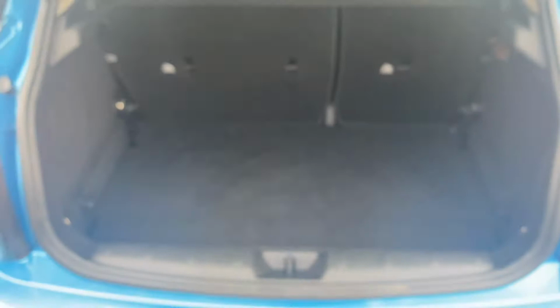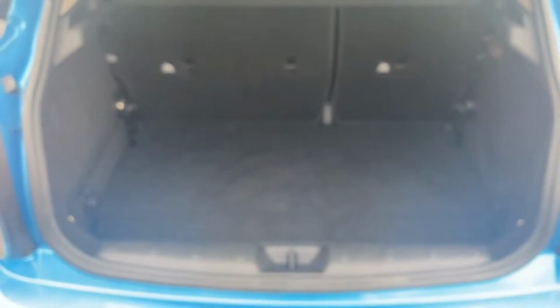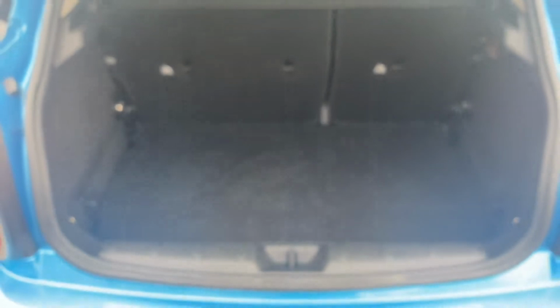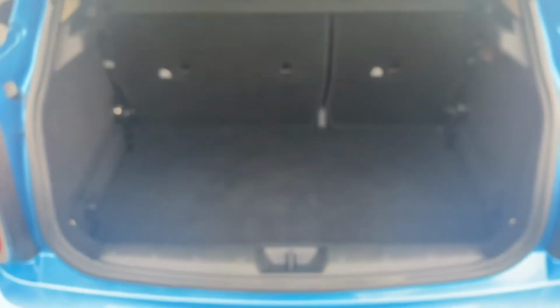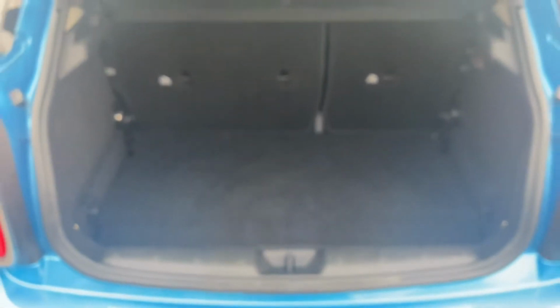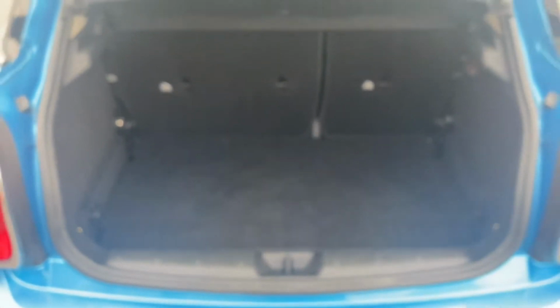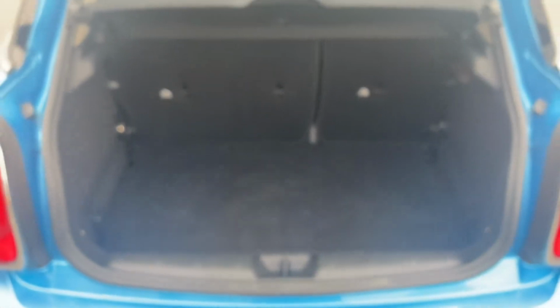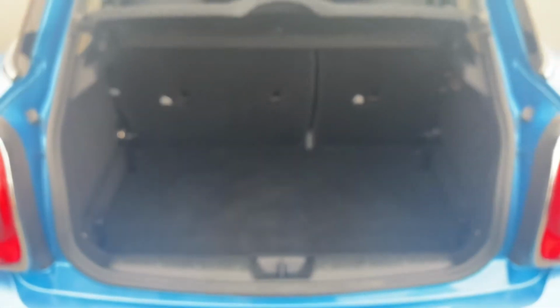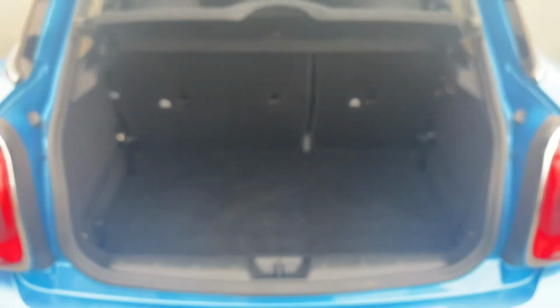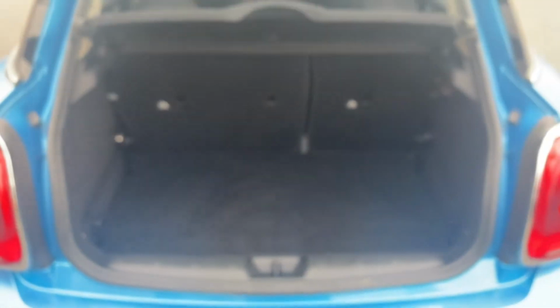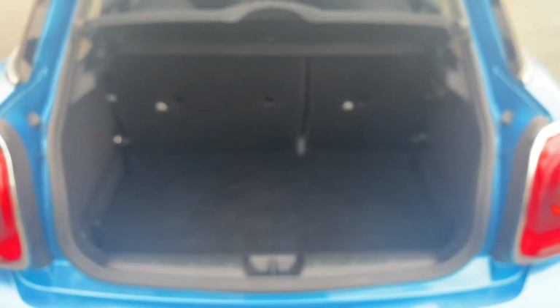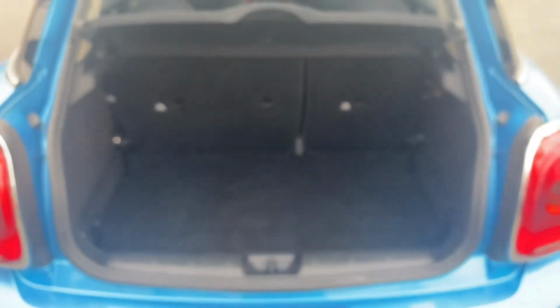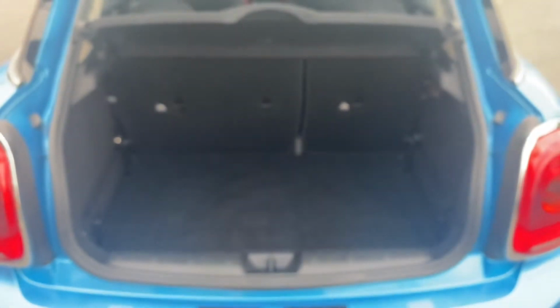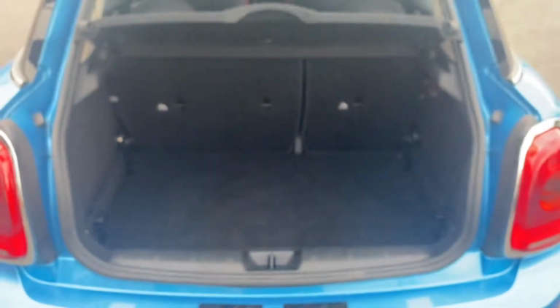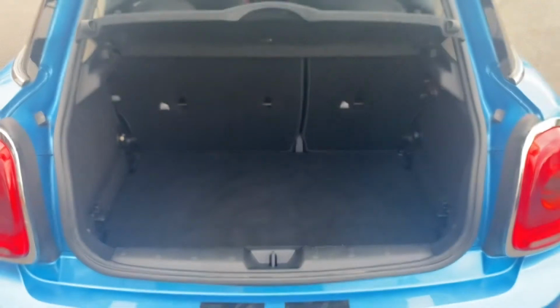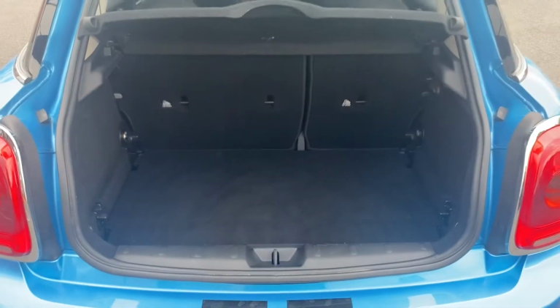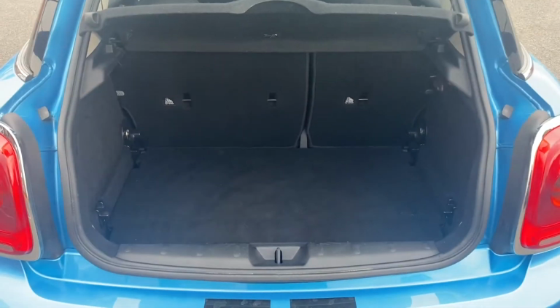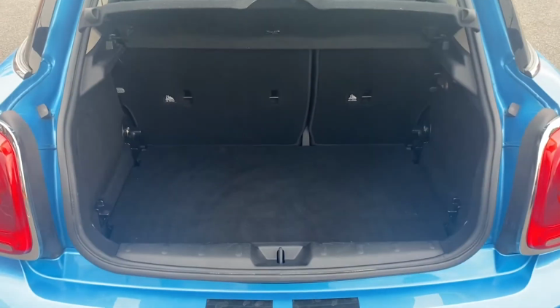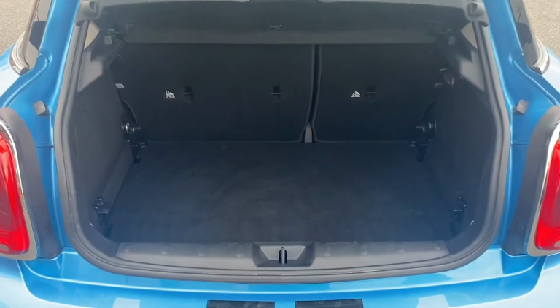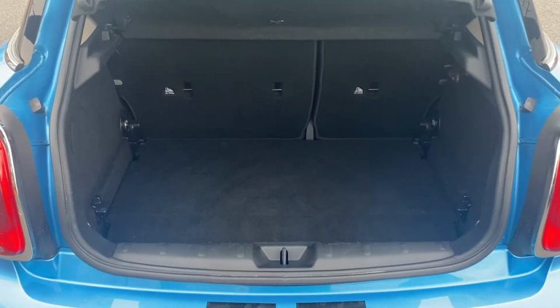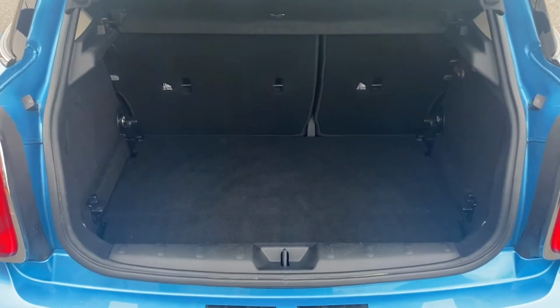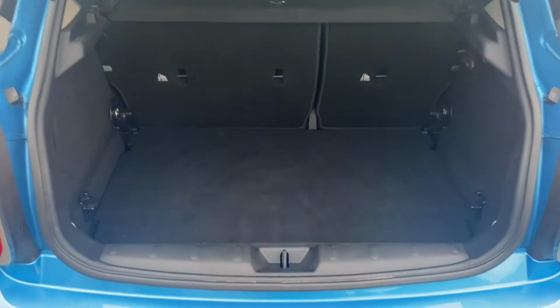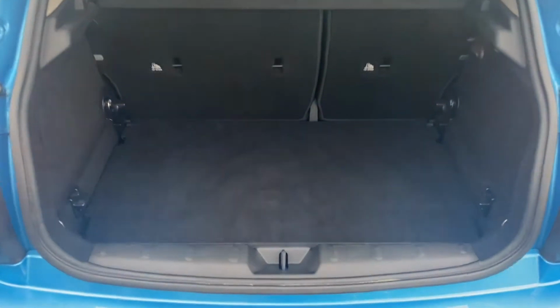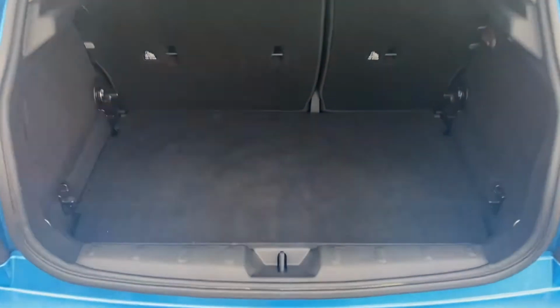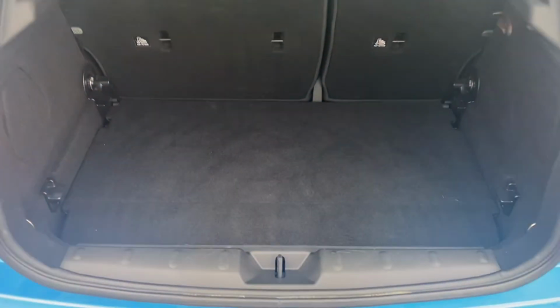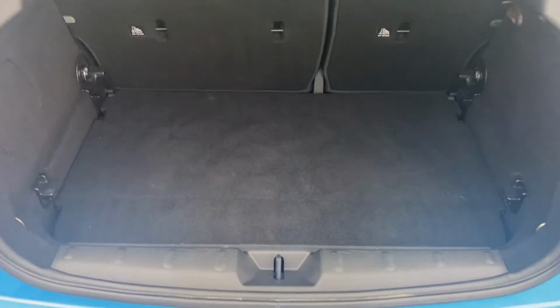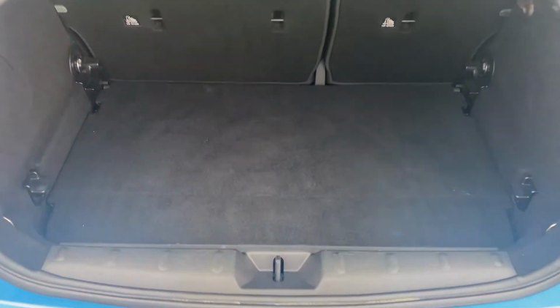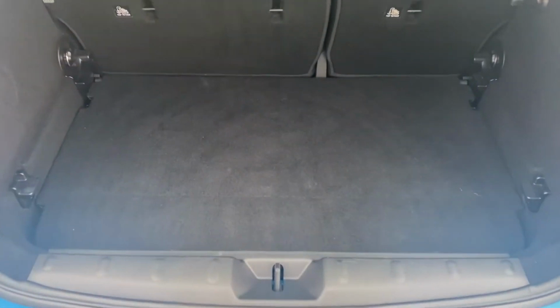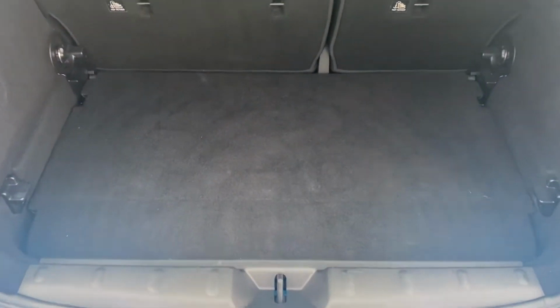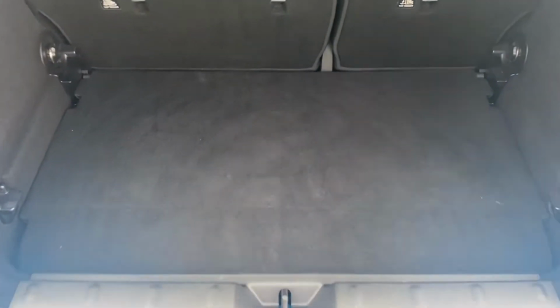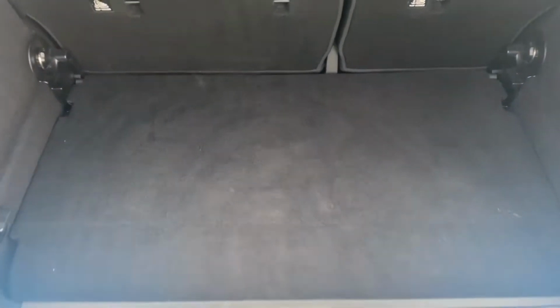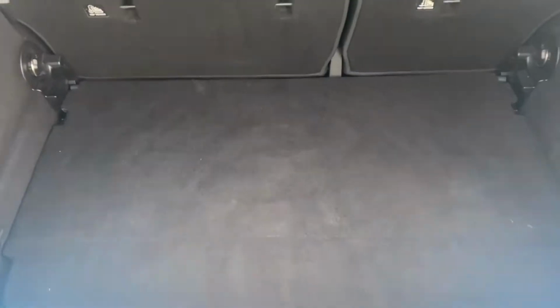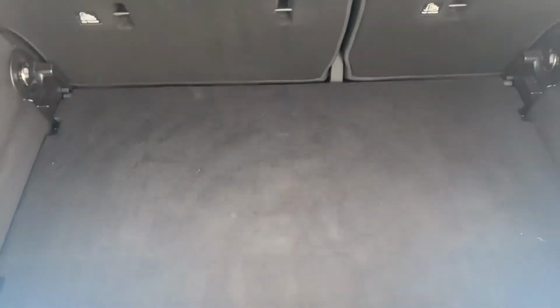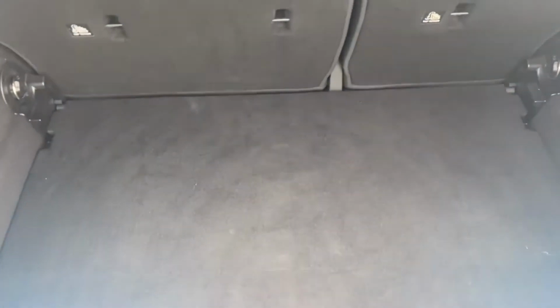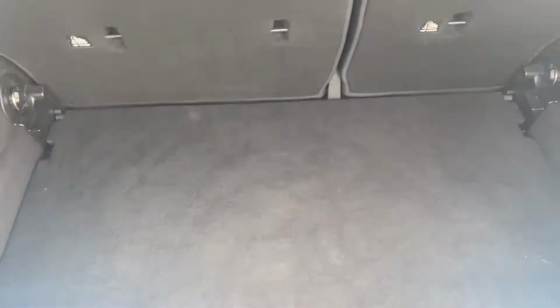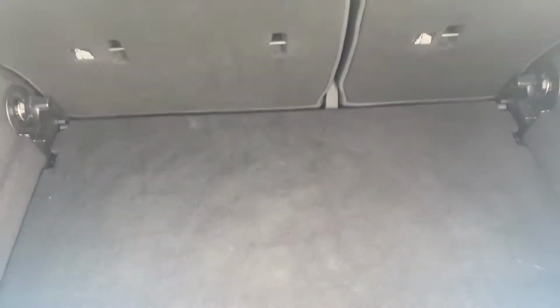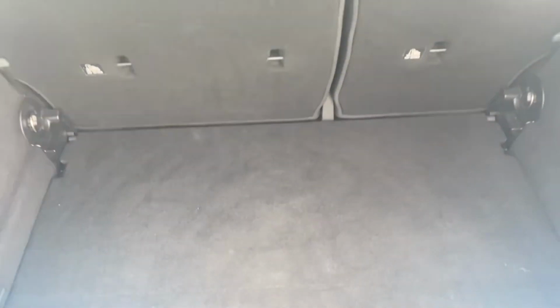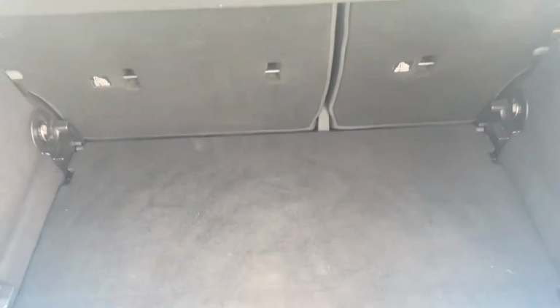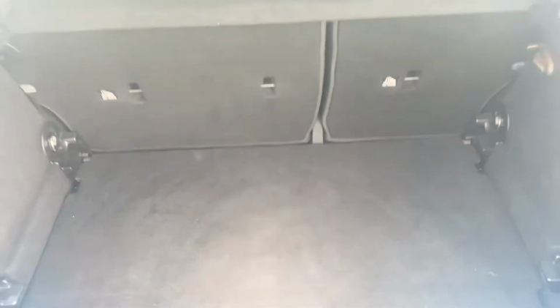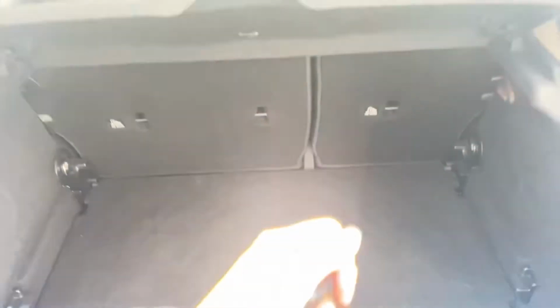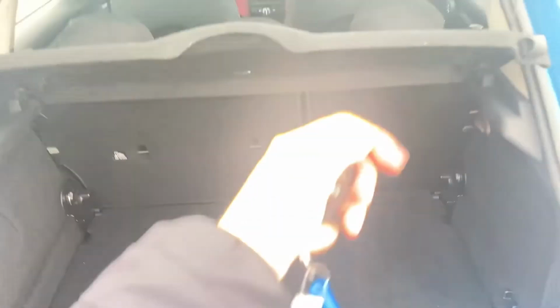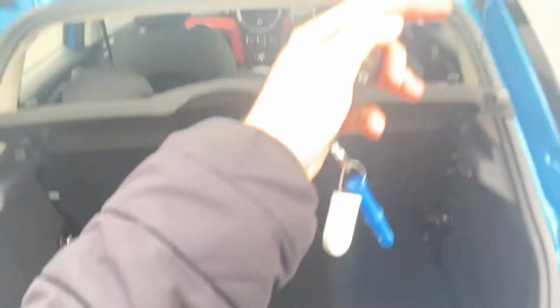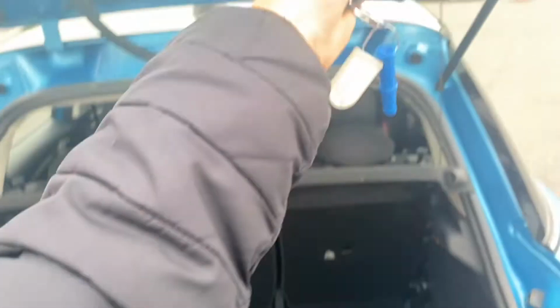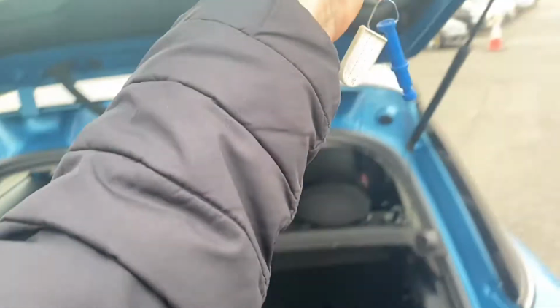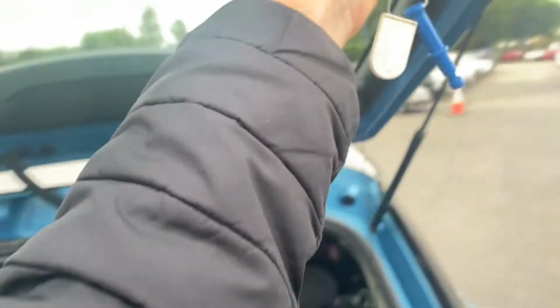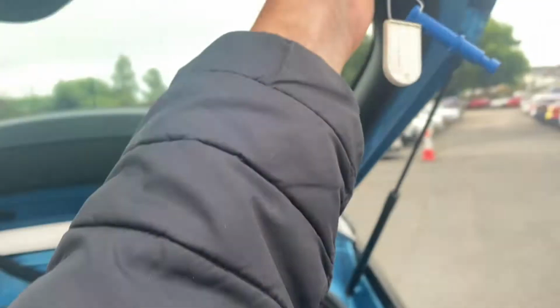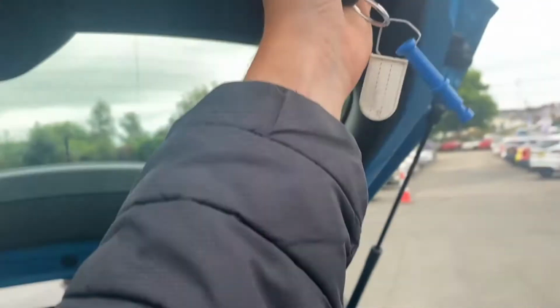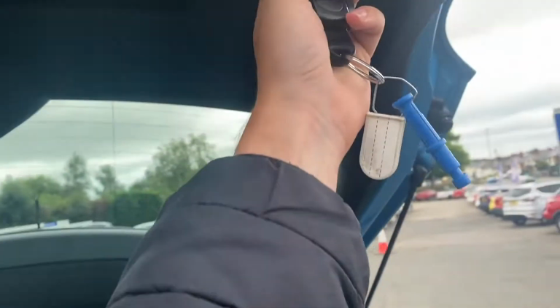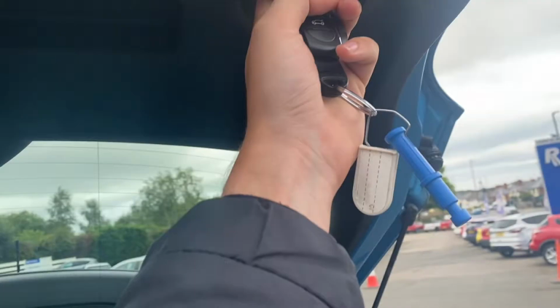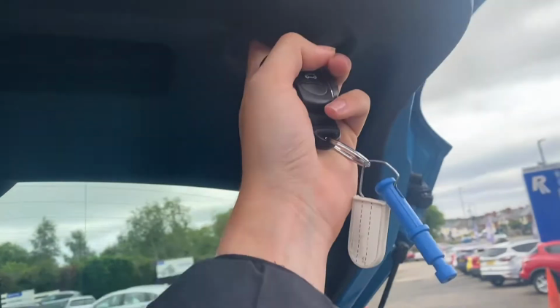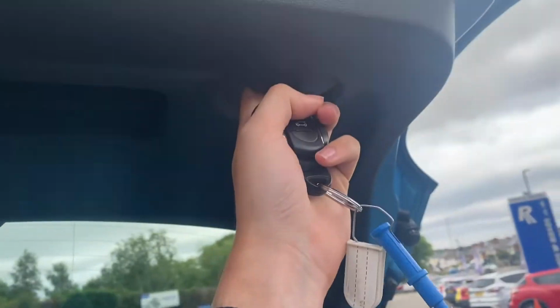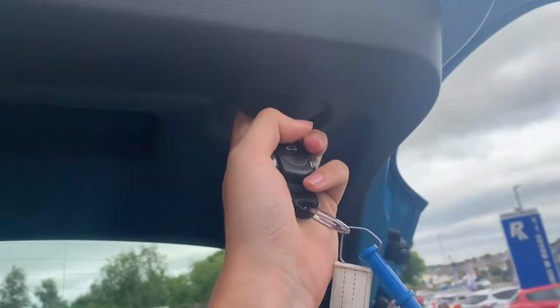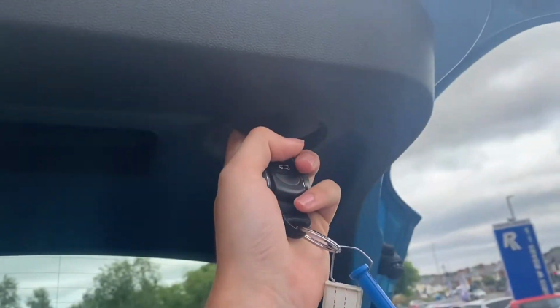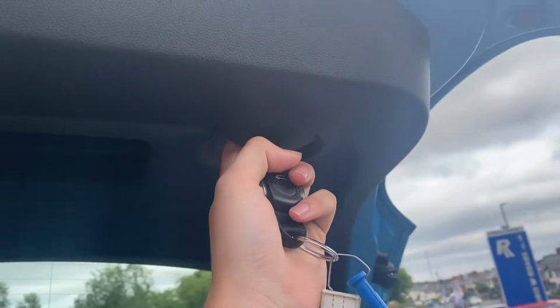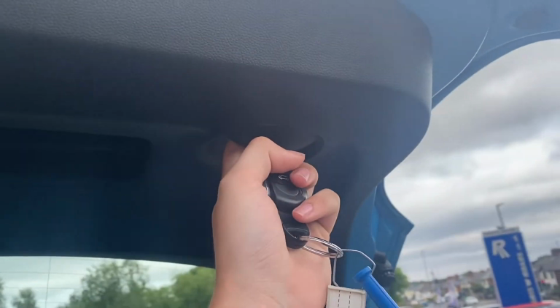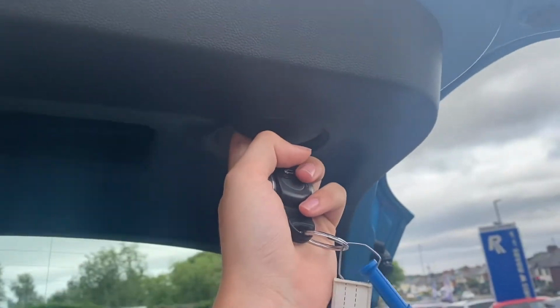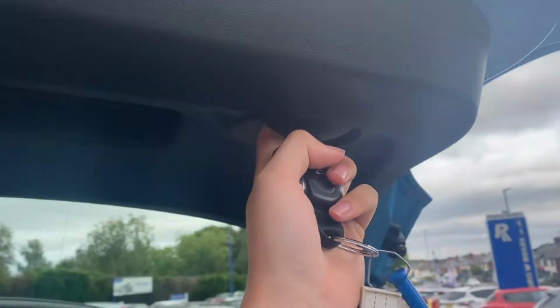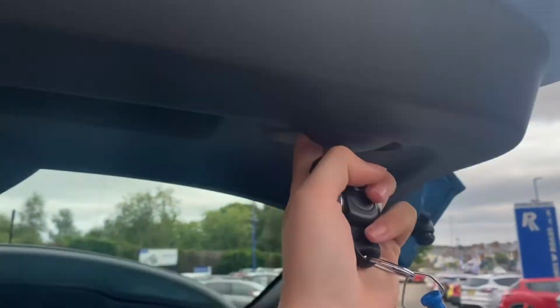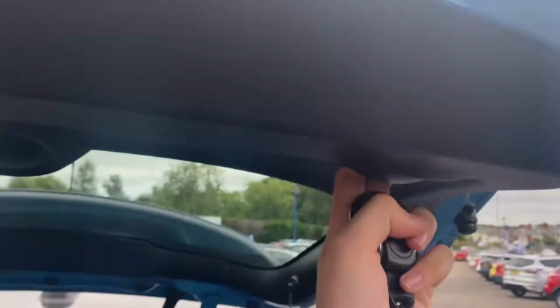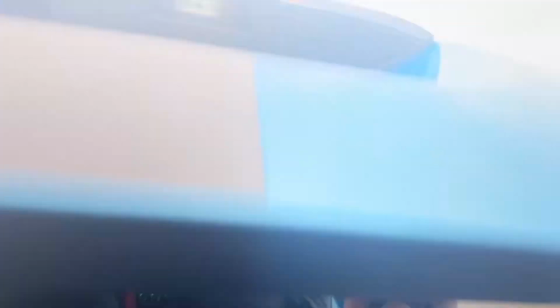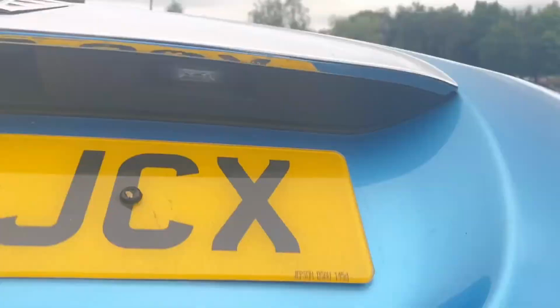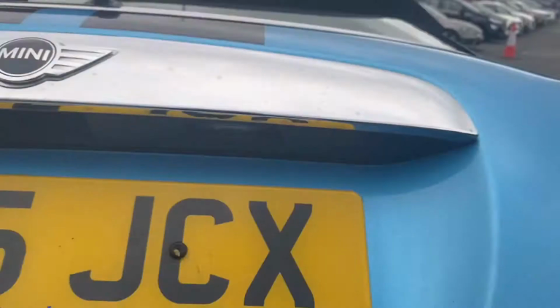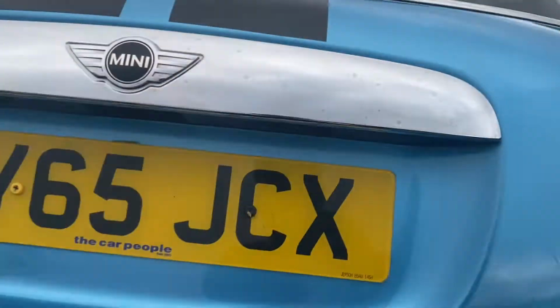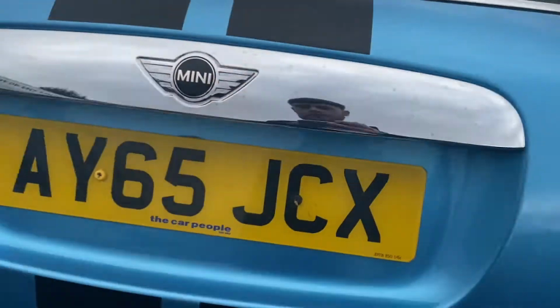As you can see, for a small practical car you are getting a very decent-sized boot here. You've also got this little handle up here to help you pull it back down.